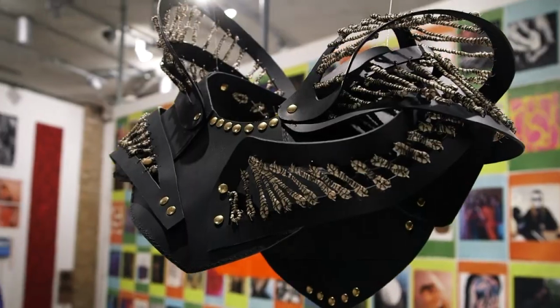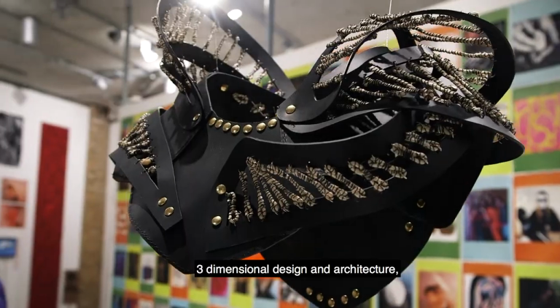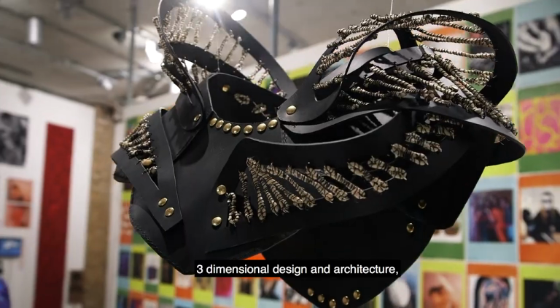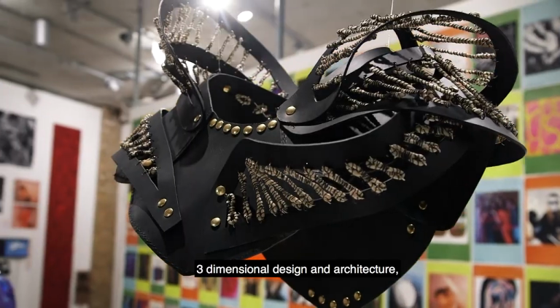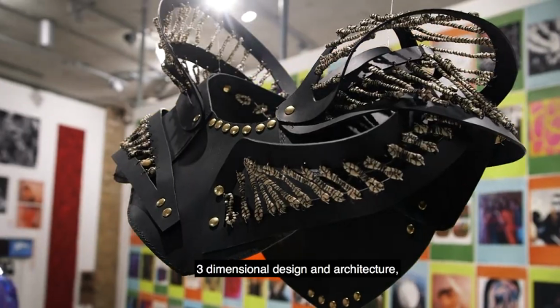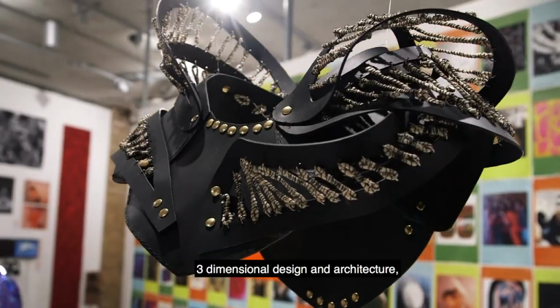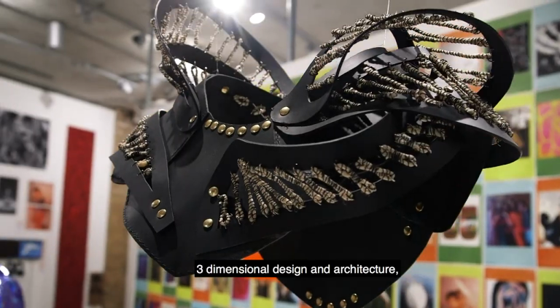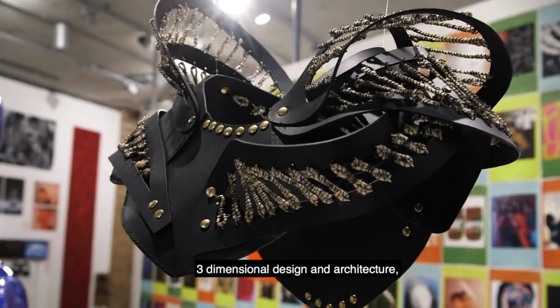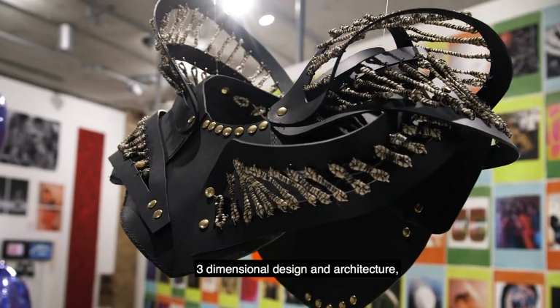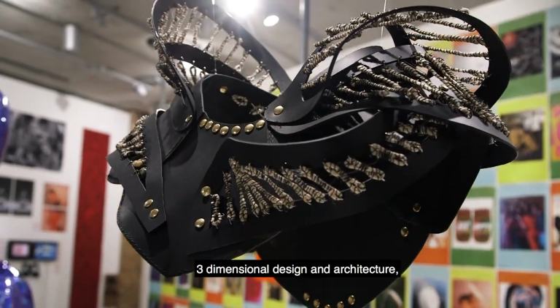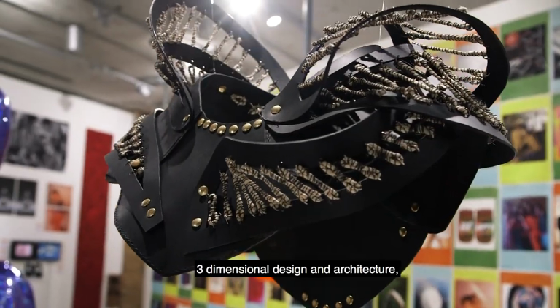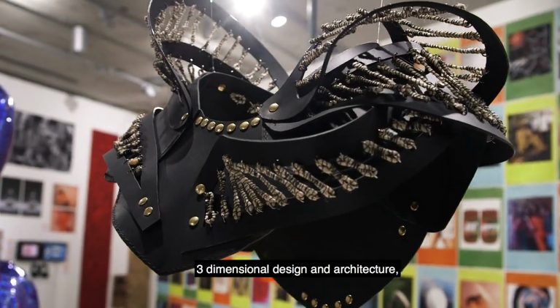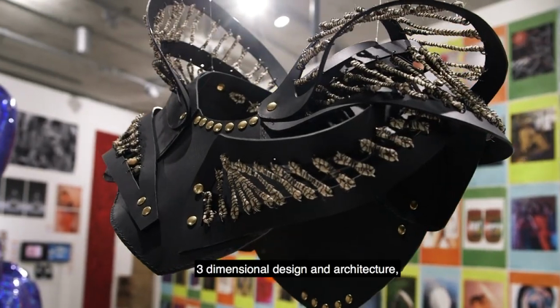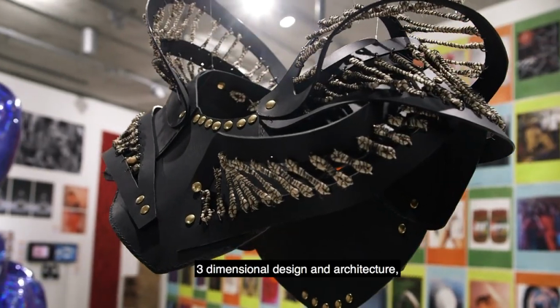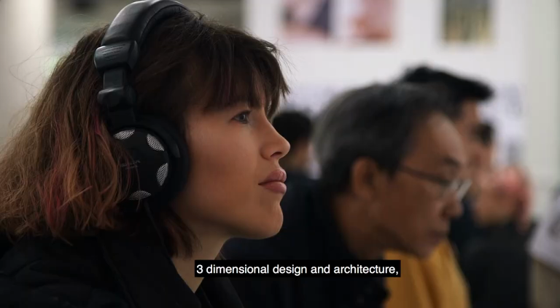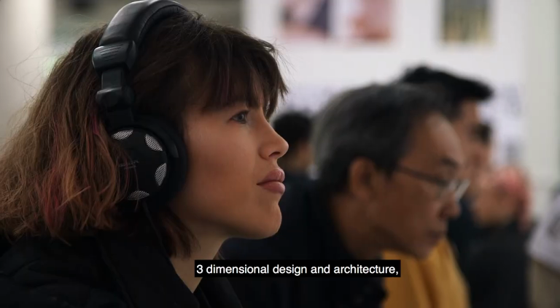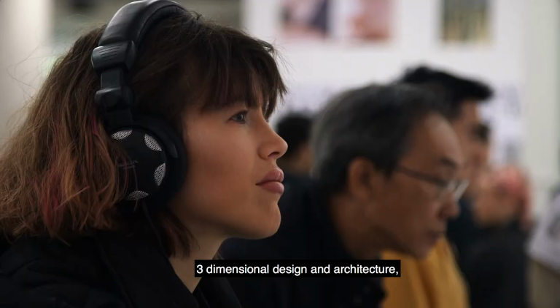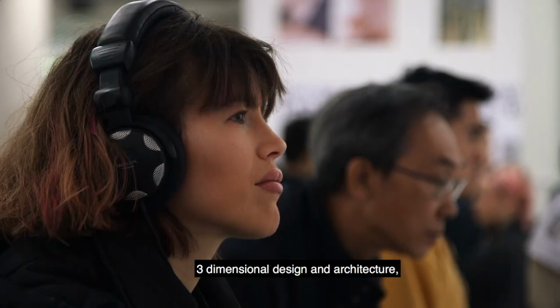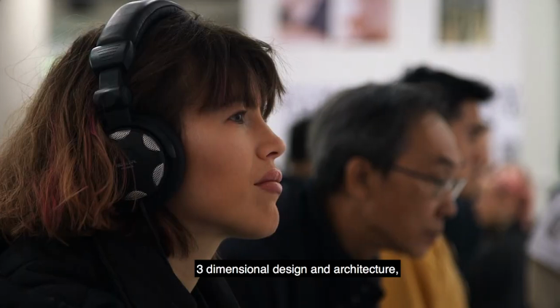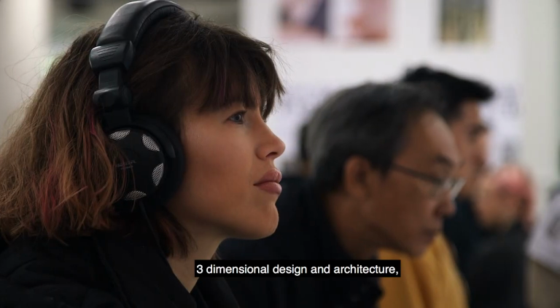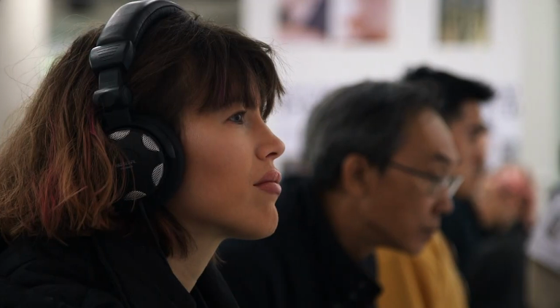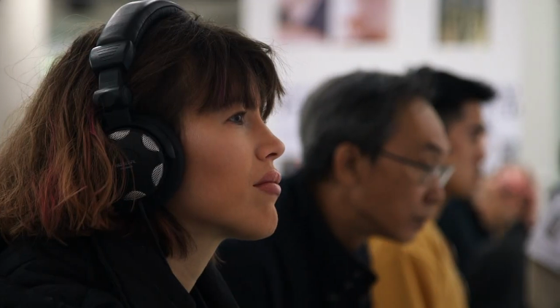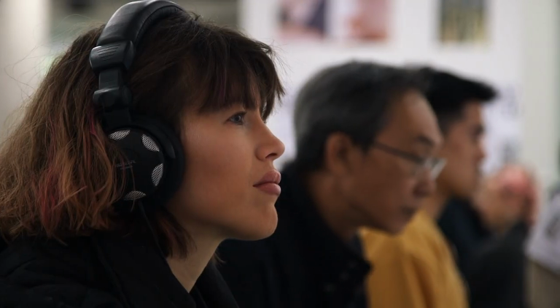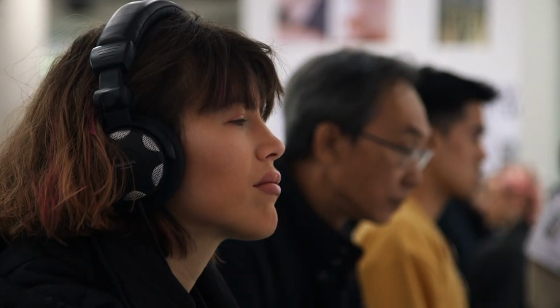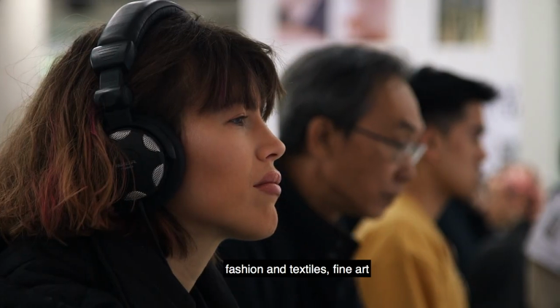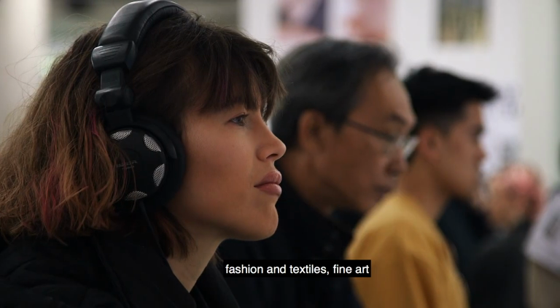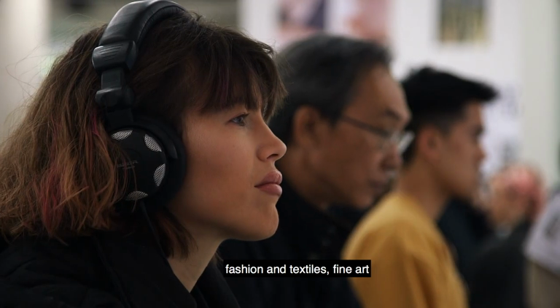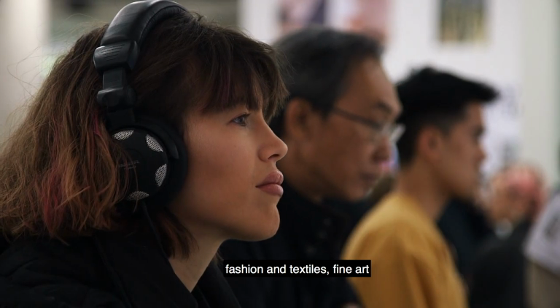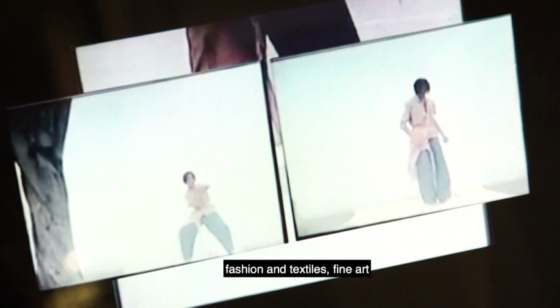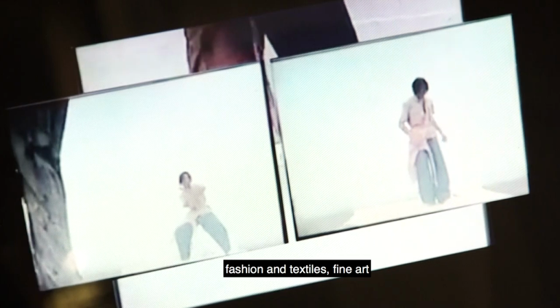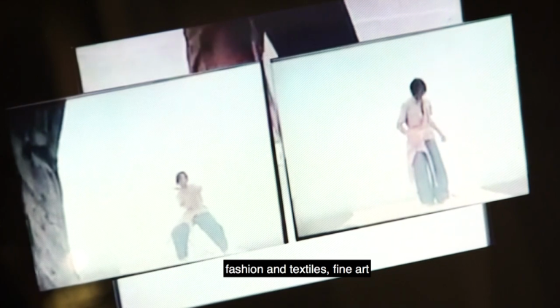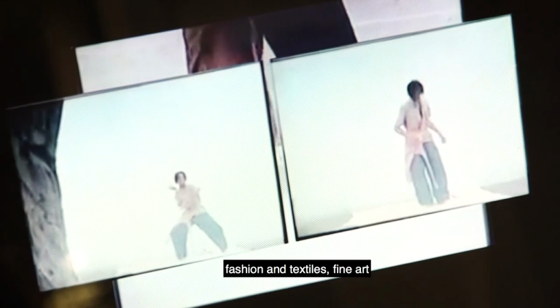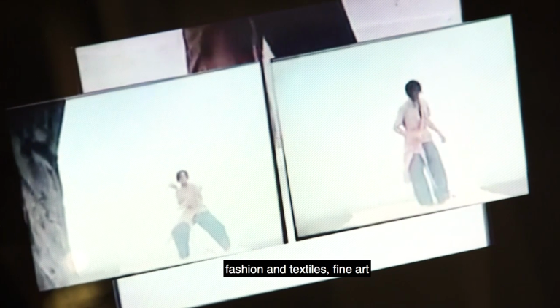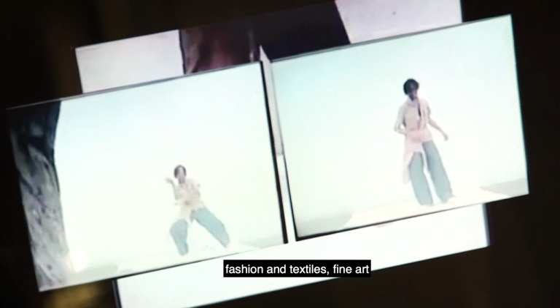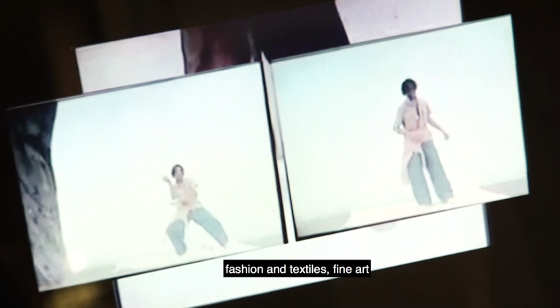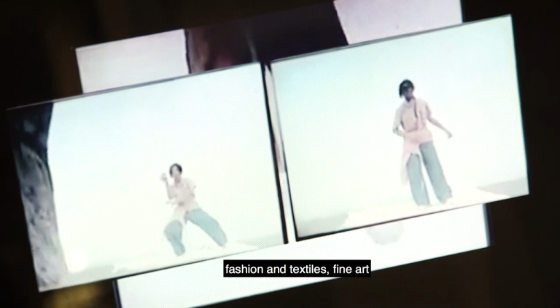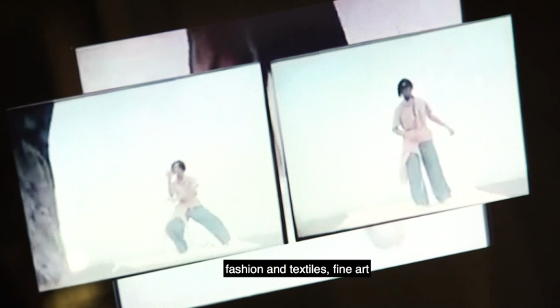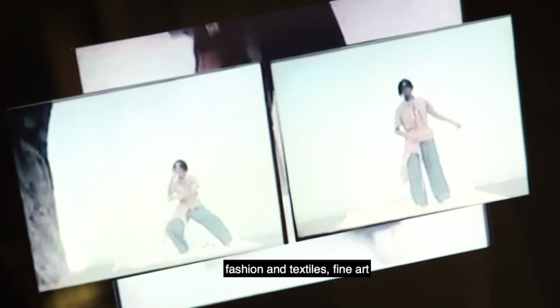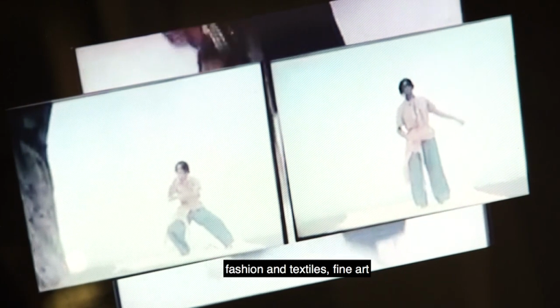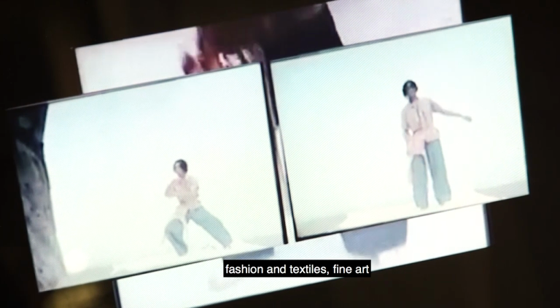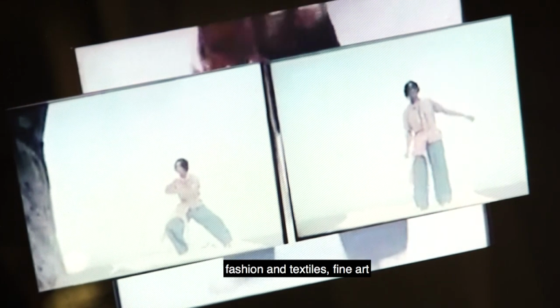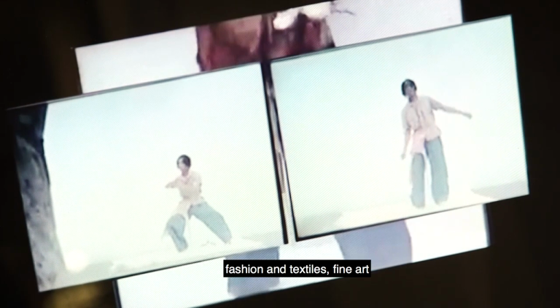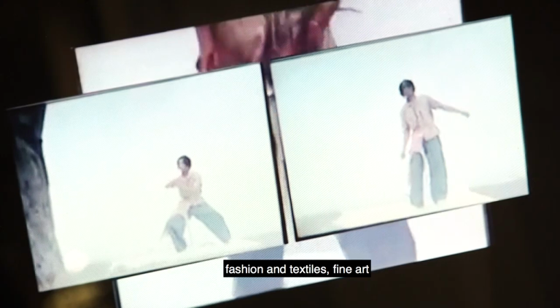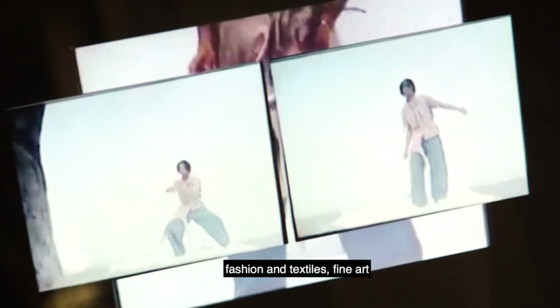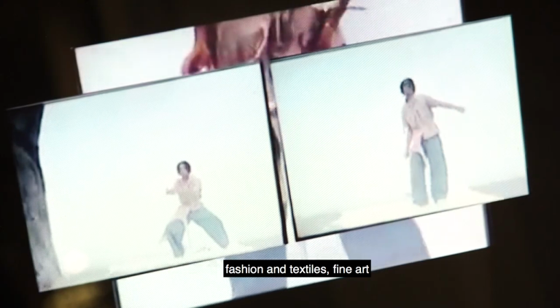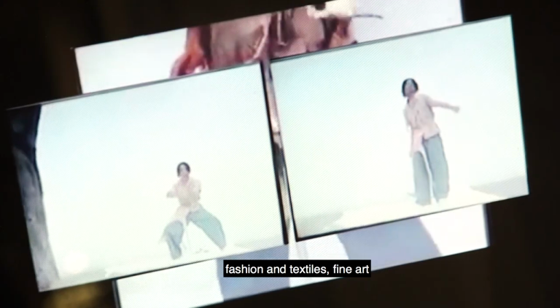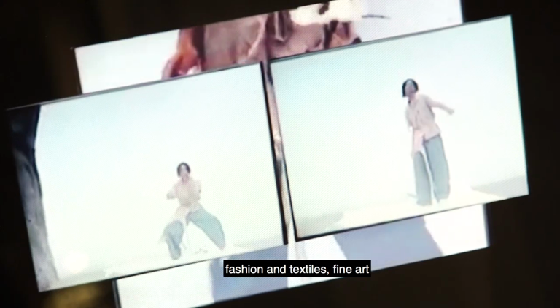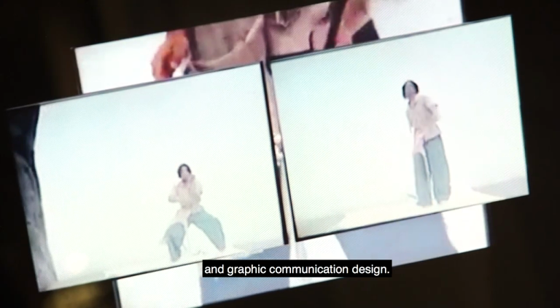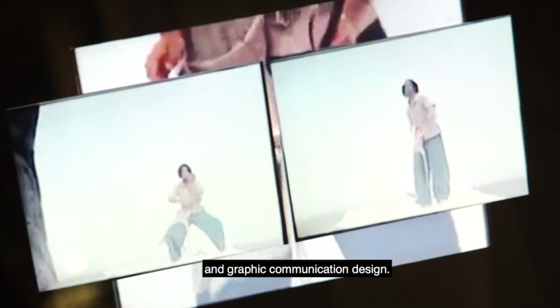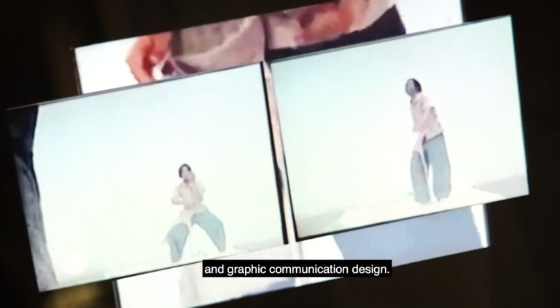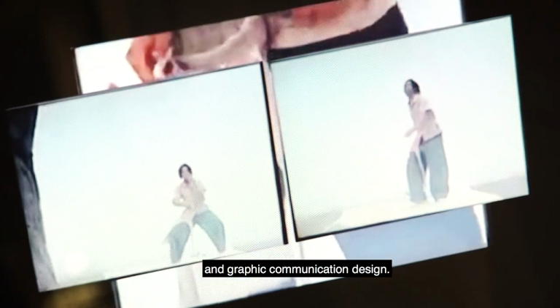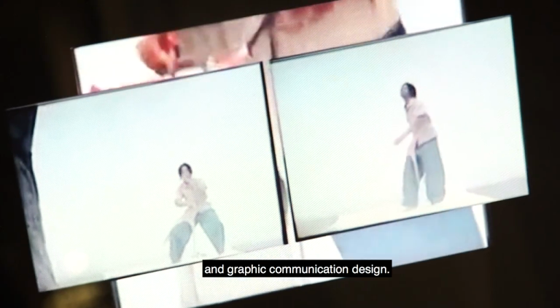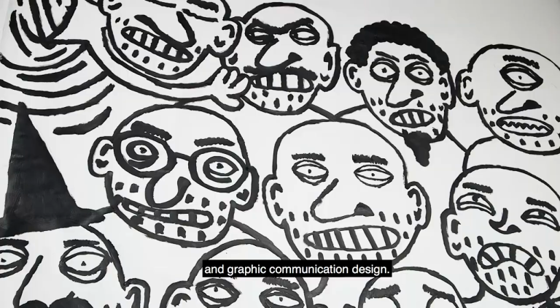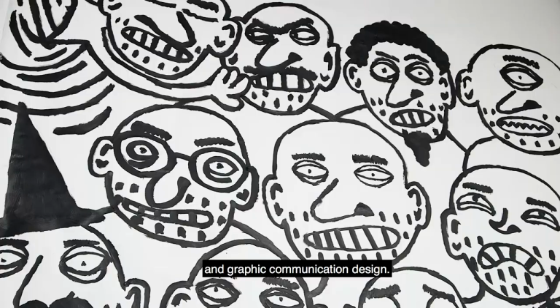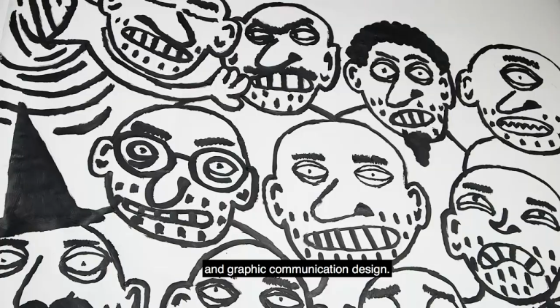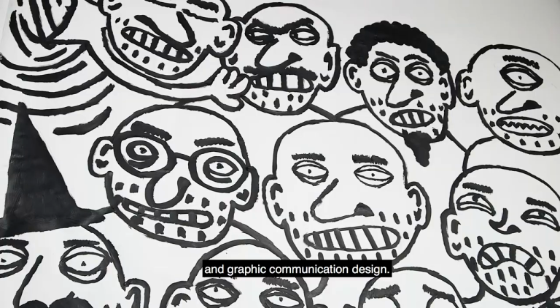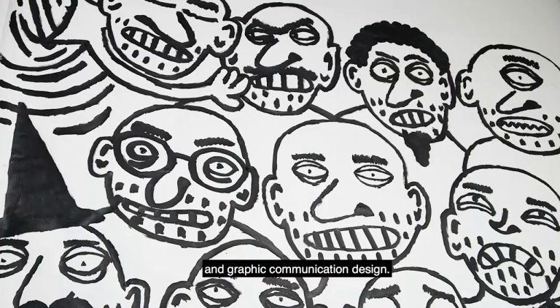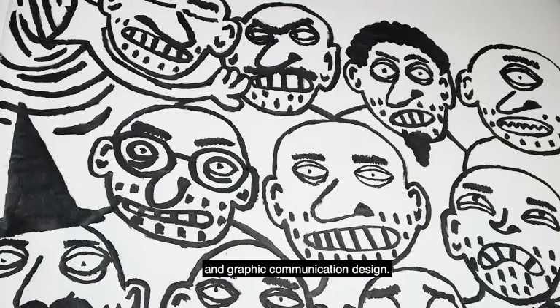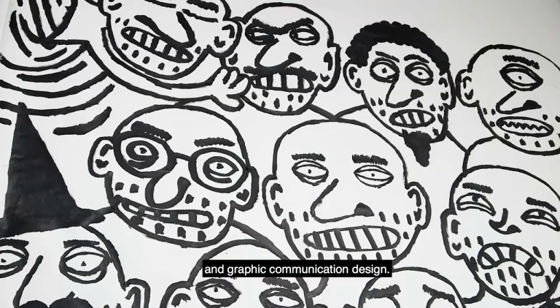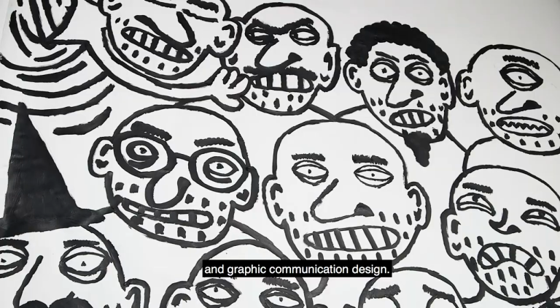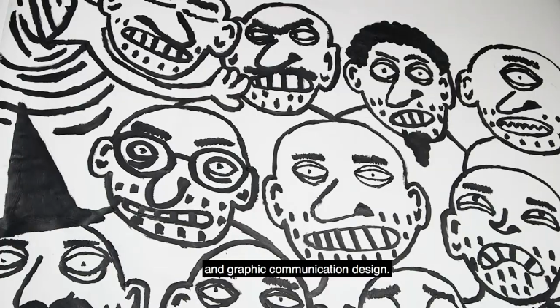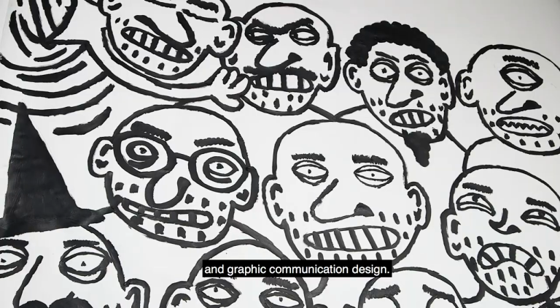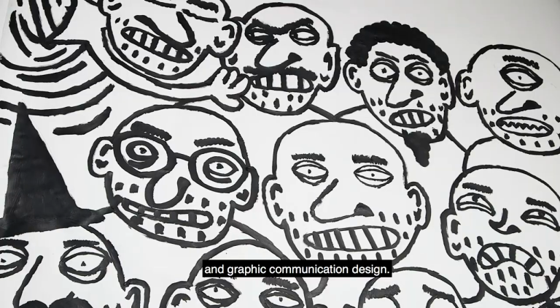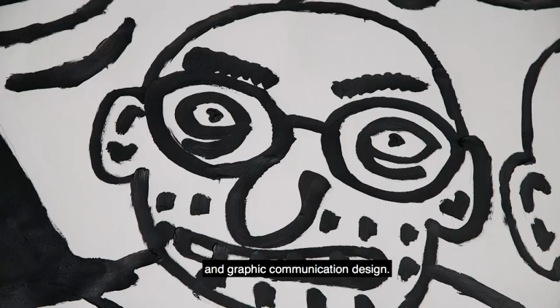Three-dimensional design and architecture, fashion and textiles, fine art and graphic communication design.